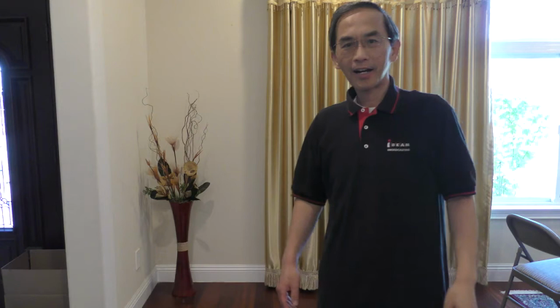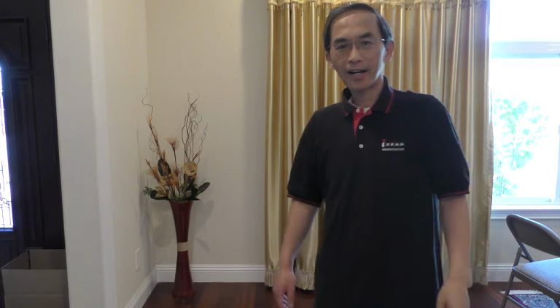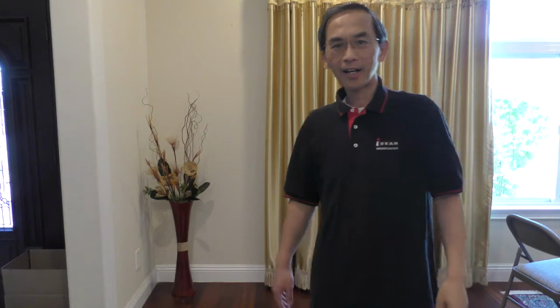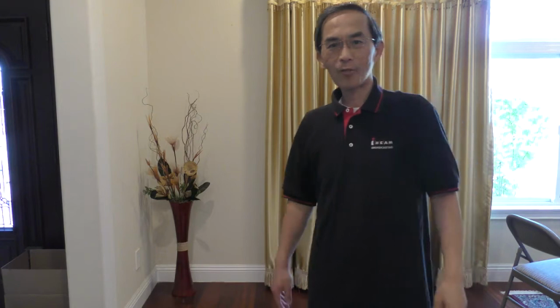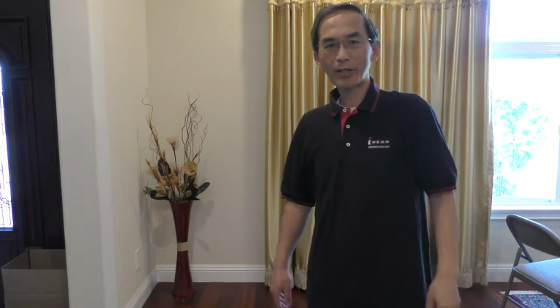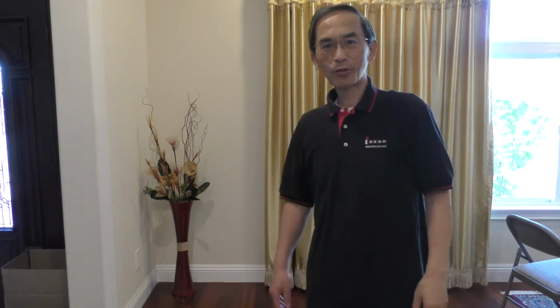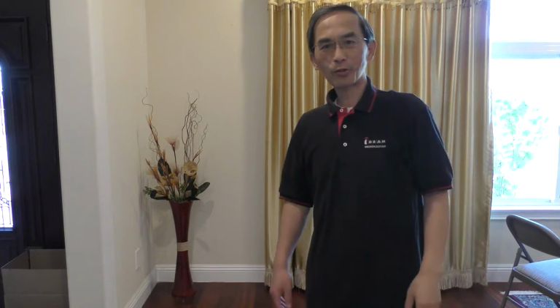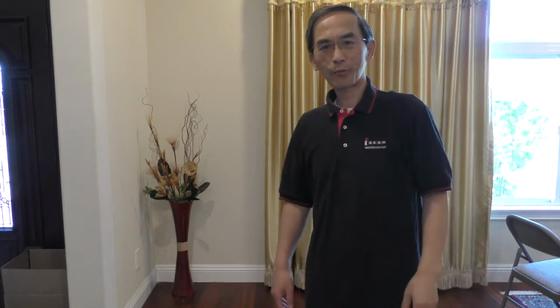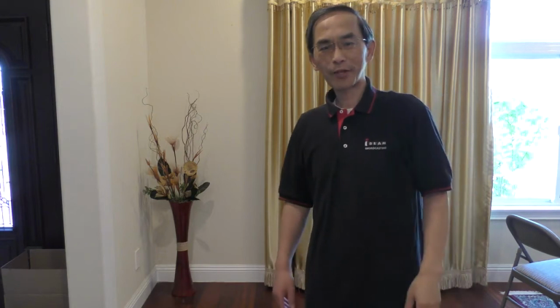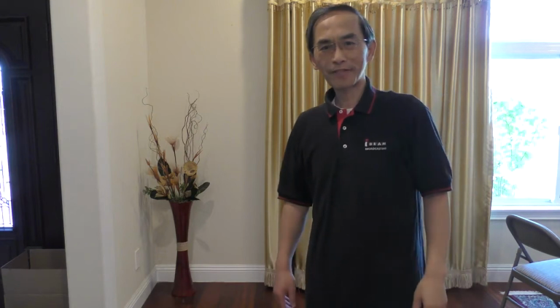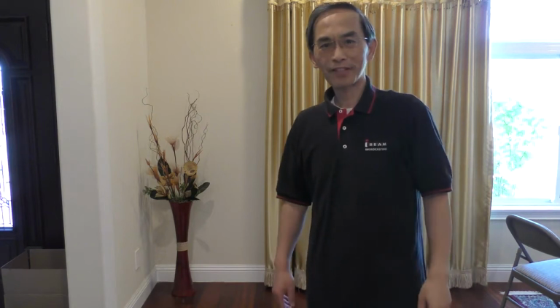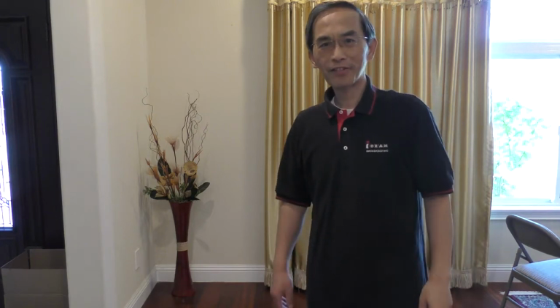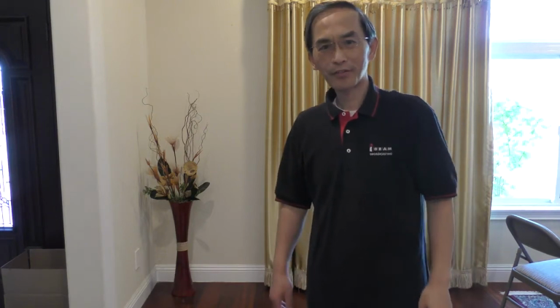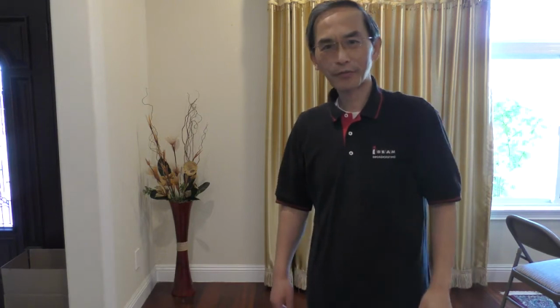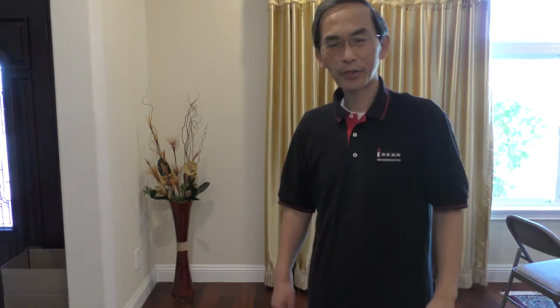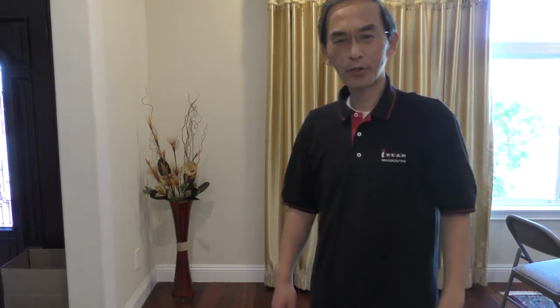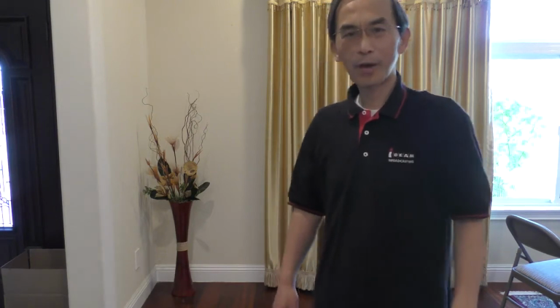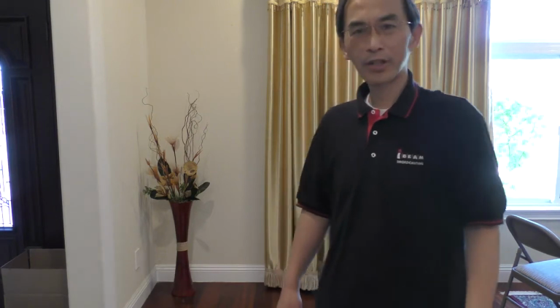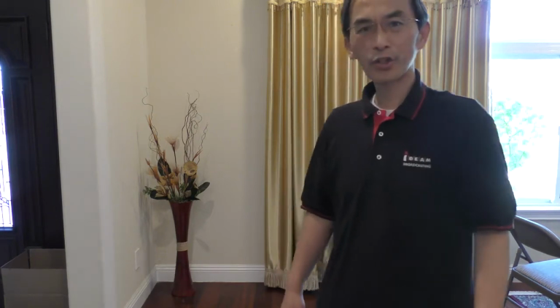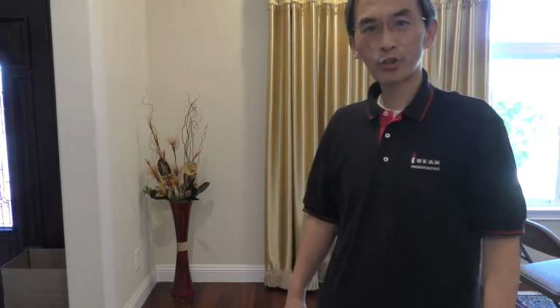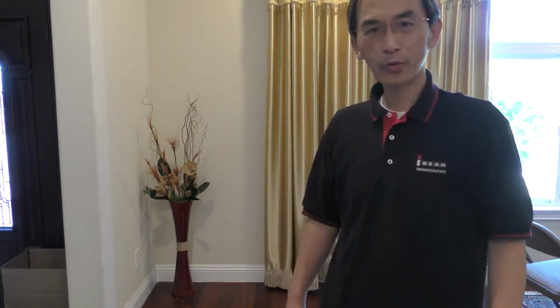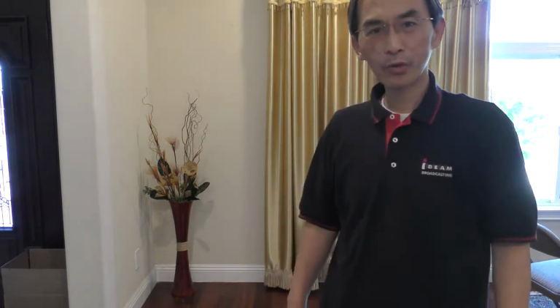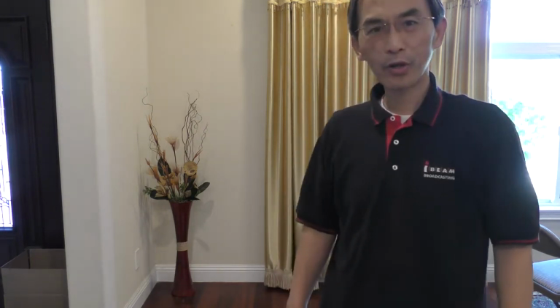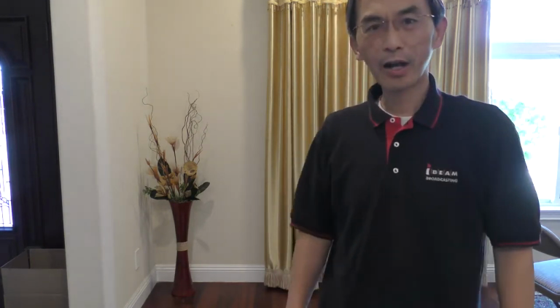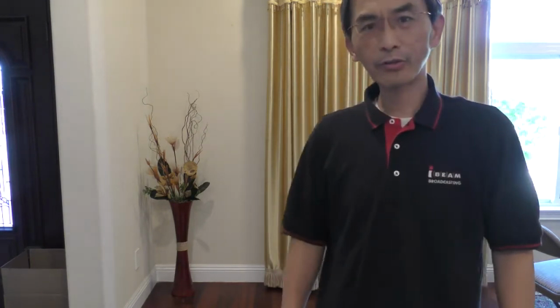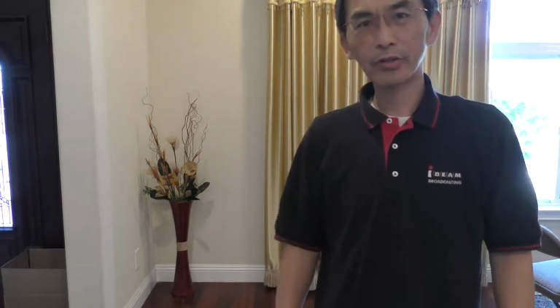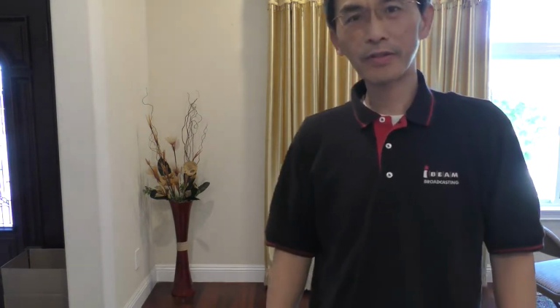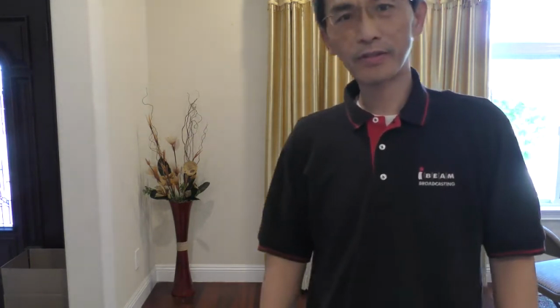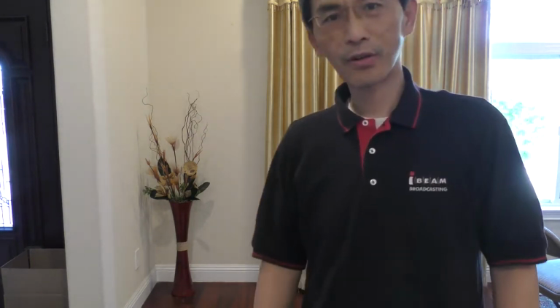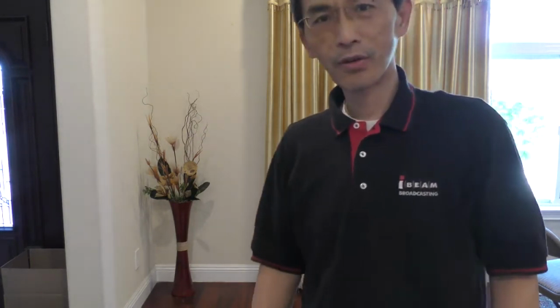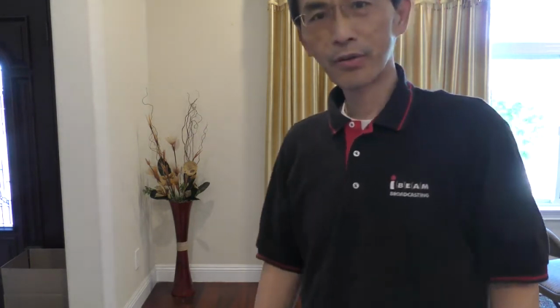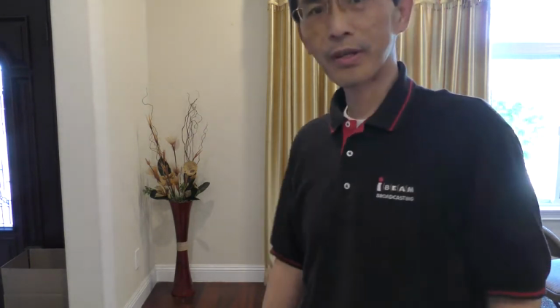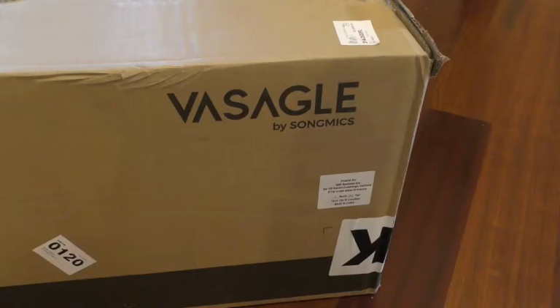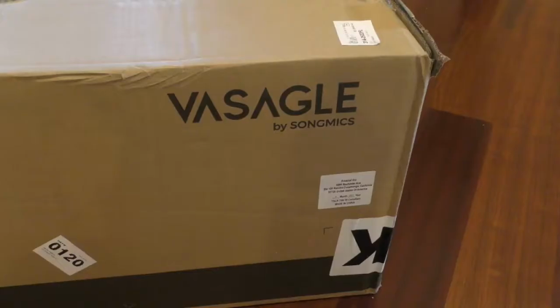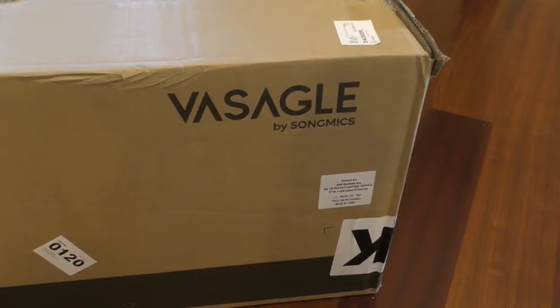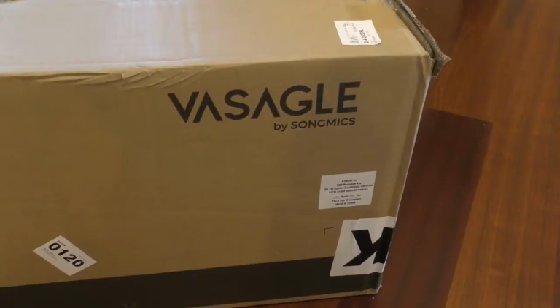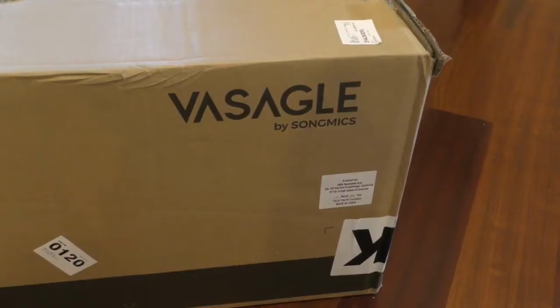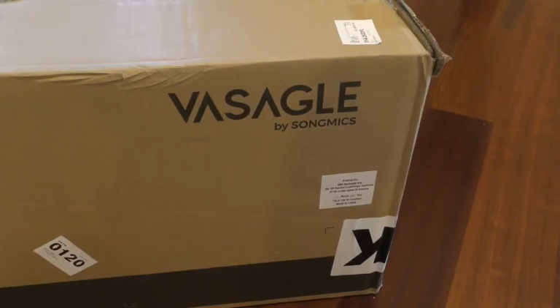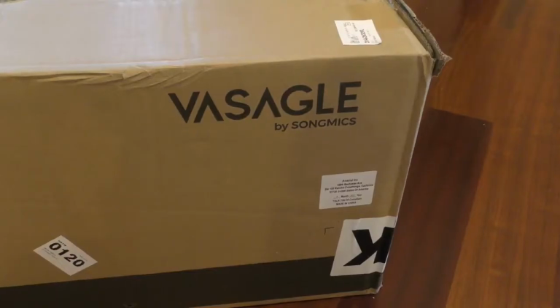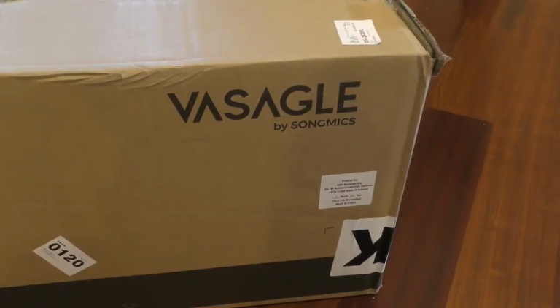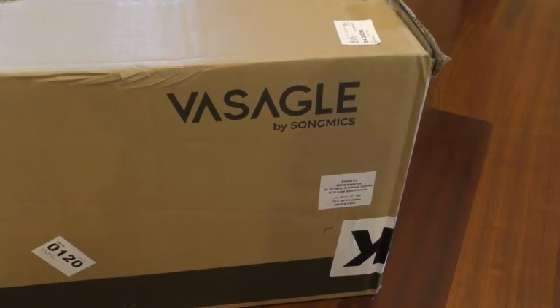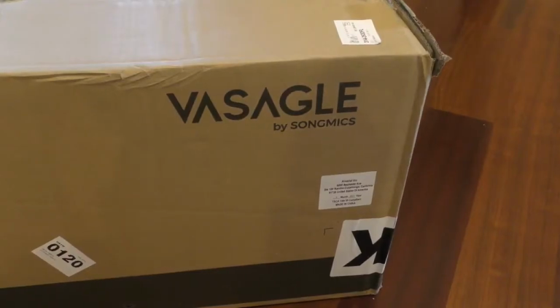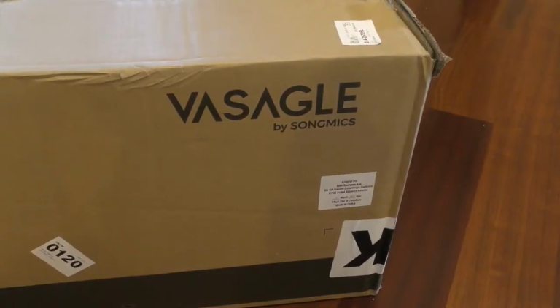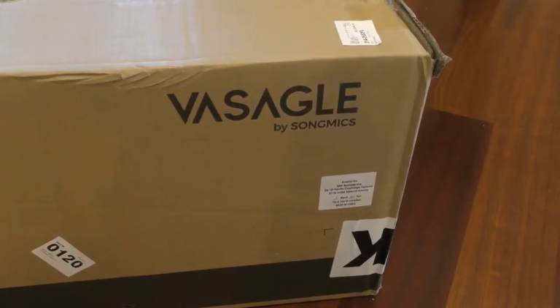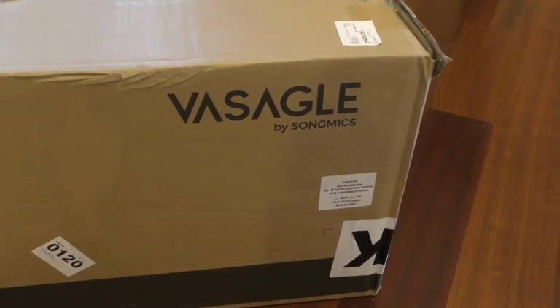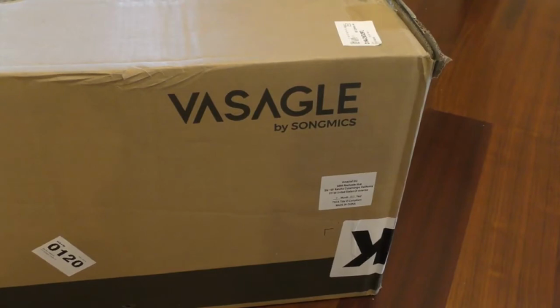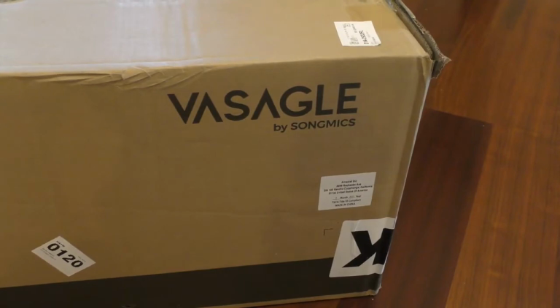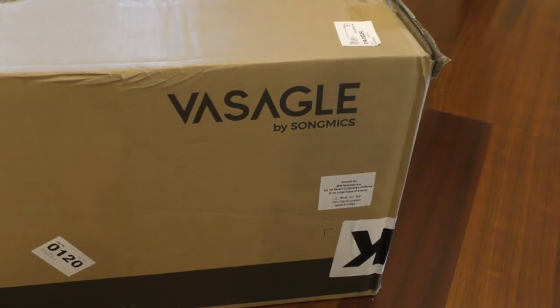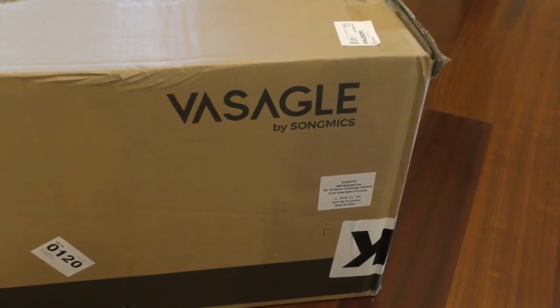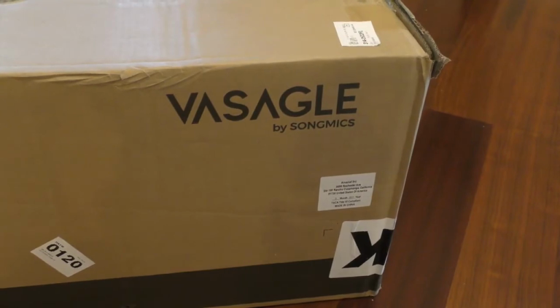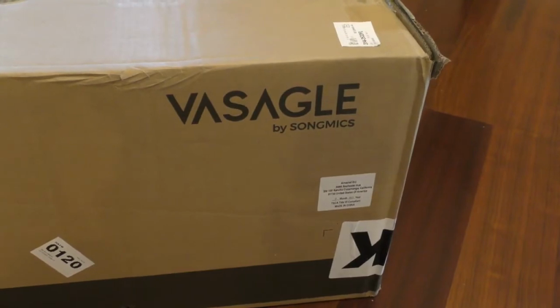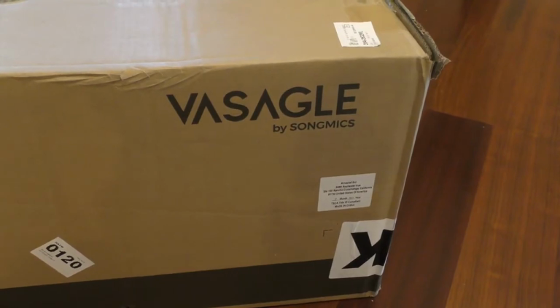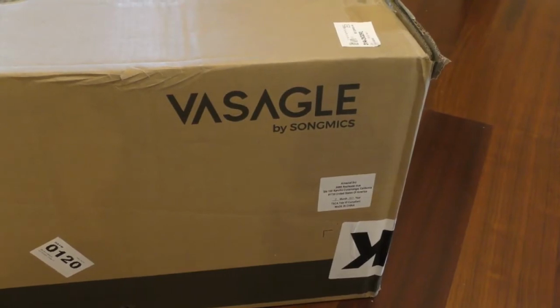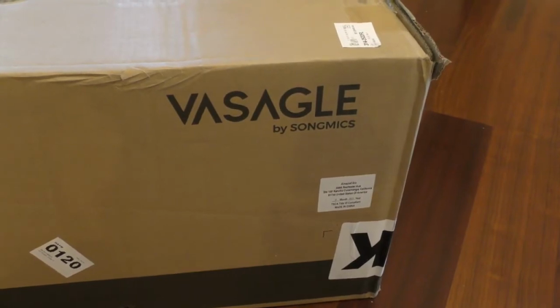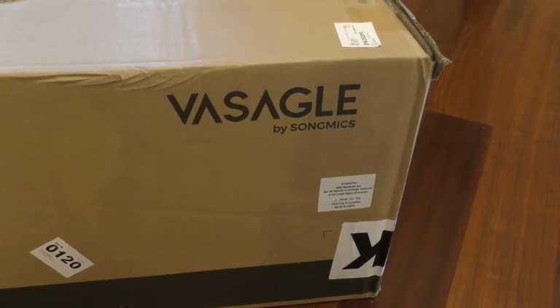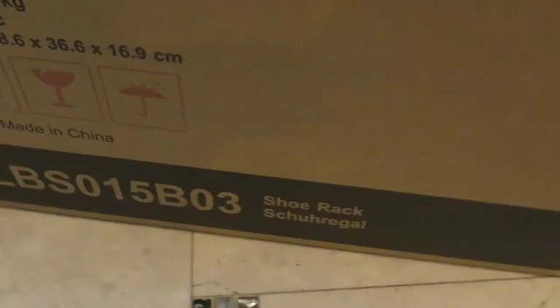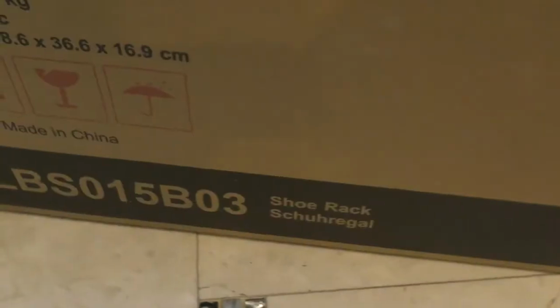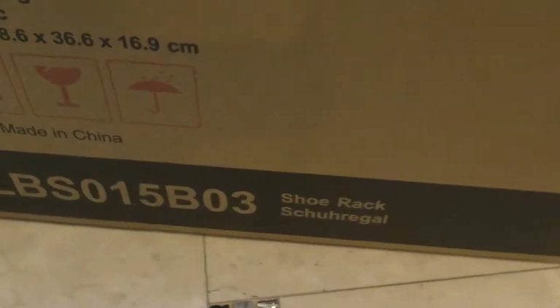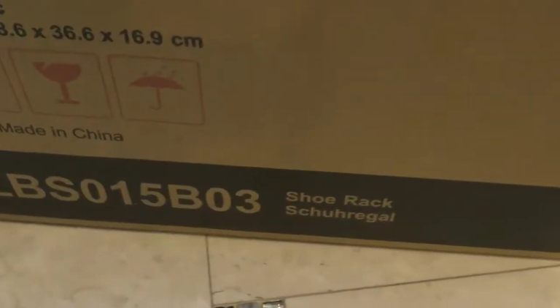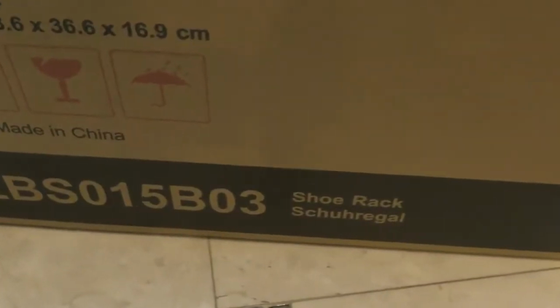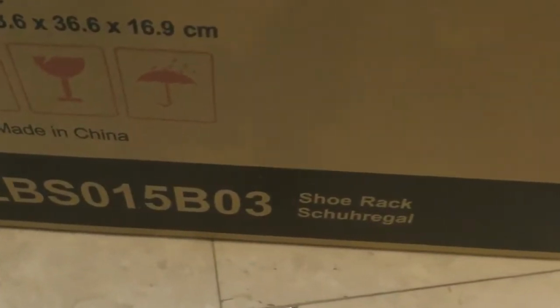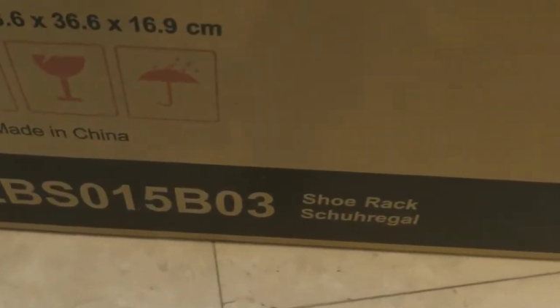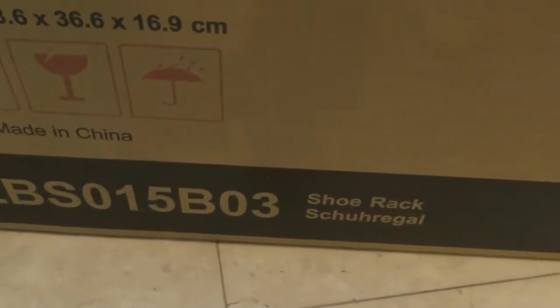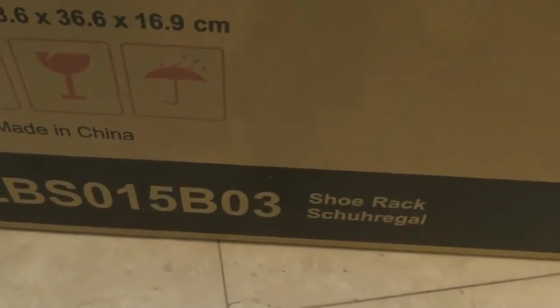Hello my YouTube friends. In this video I'm going to show you how to install the Vasago shoe rack. Let's get started.